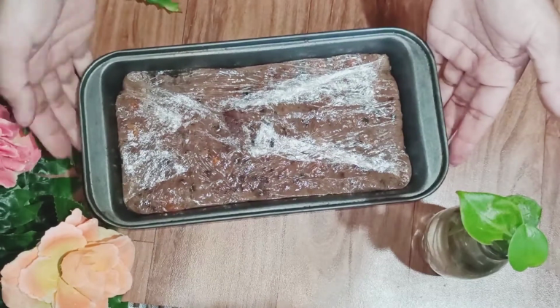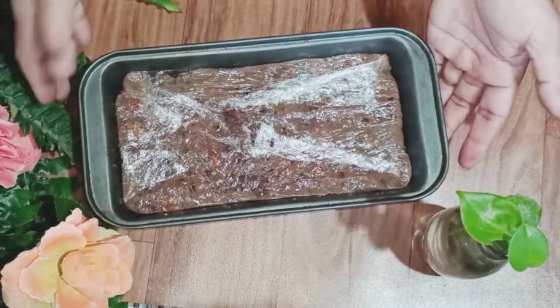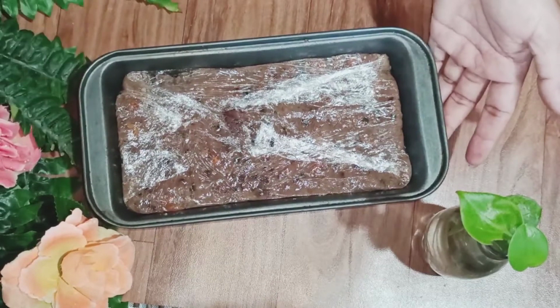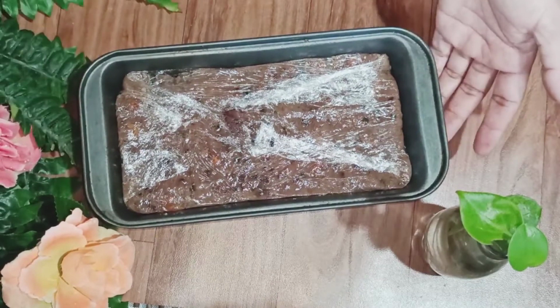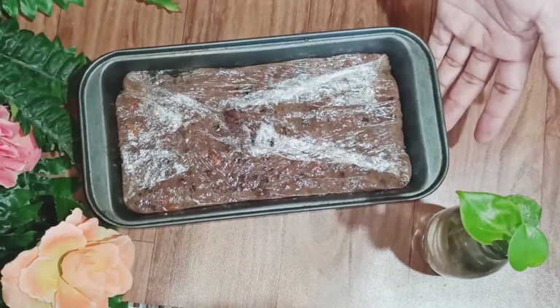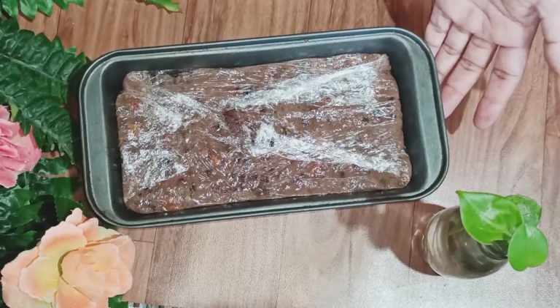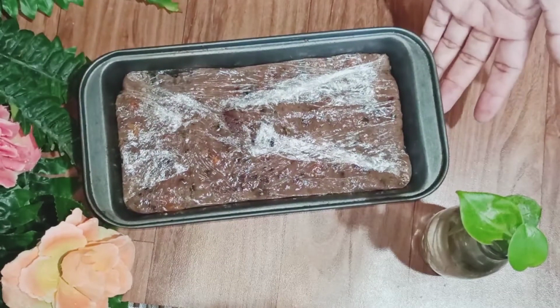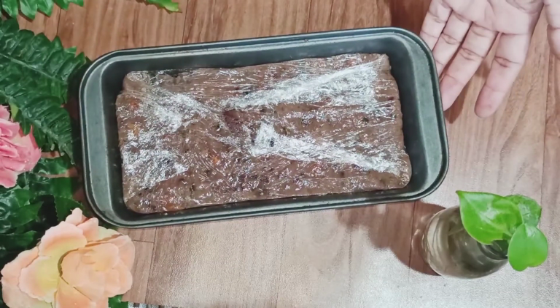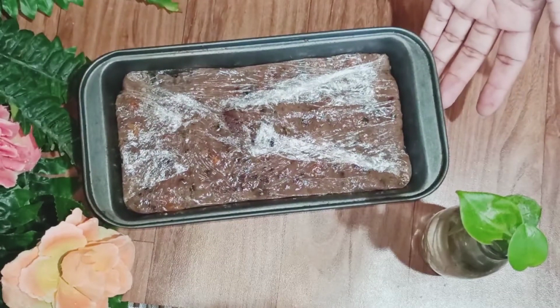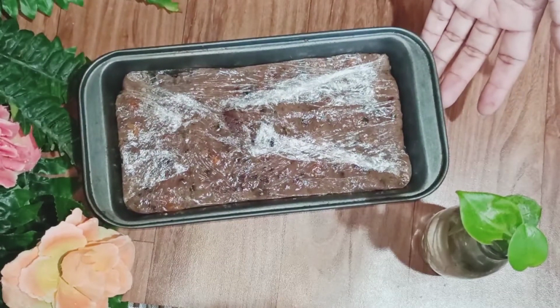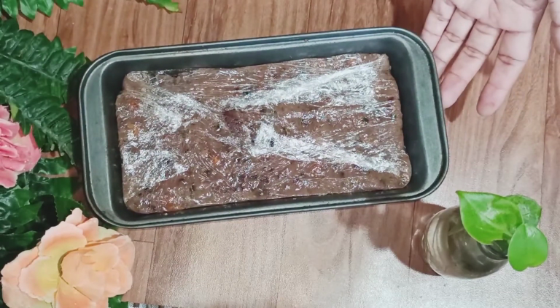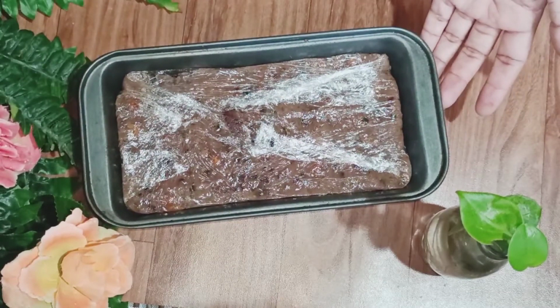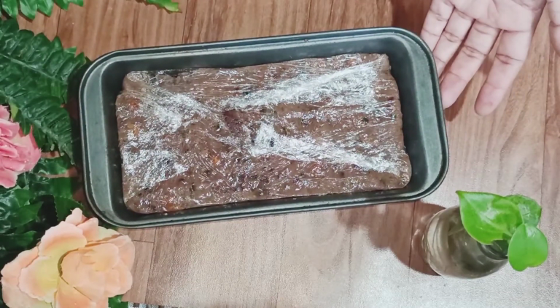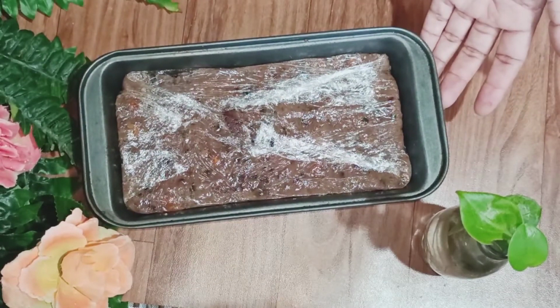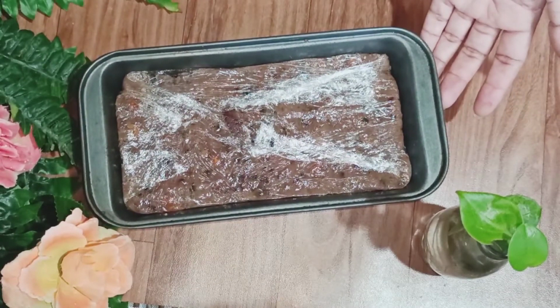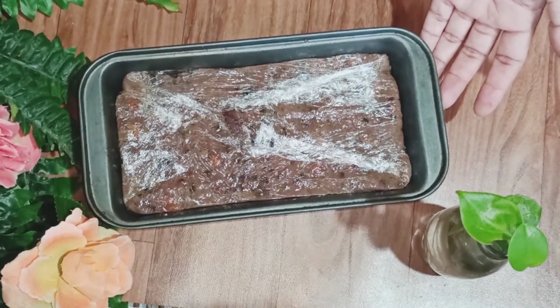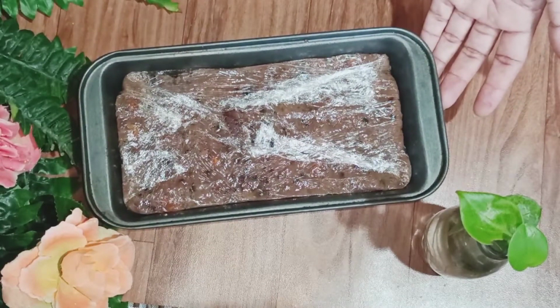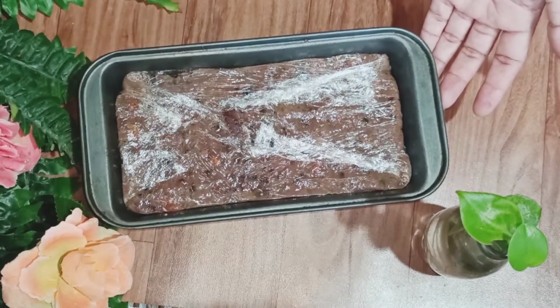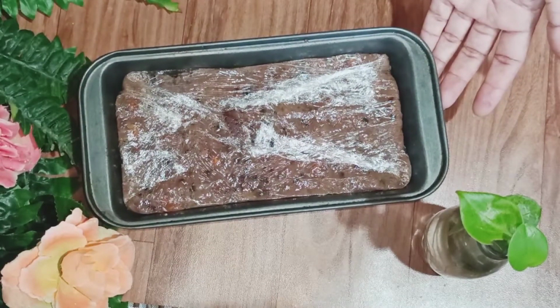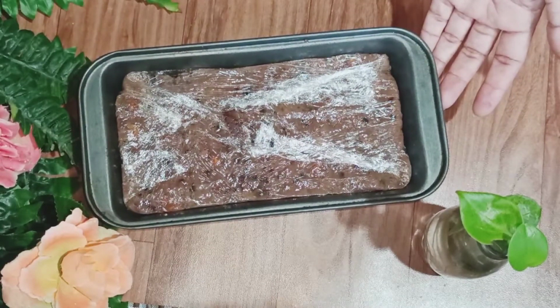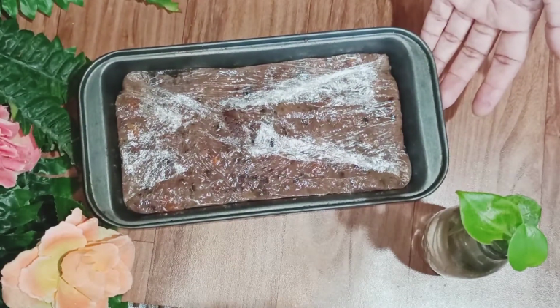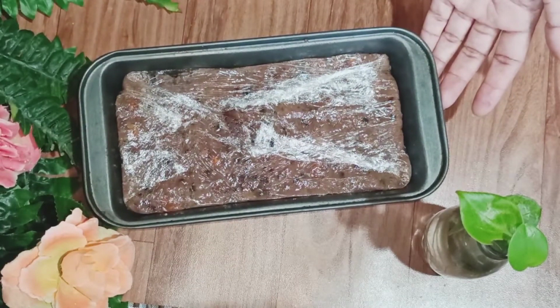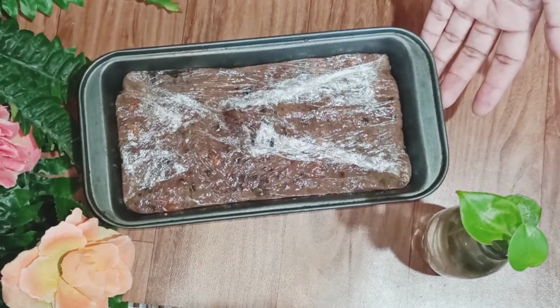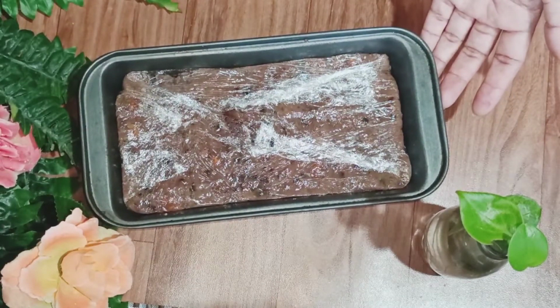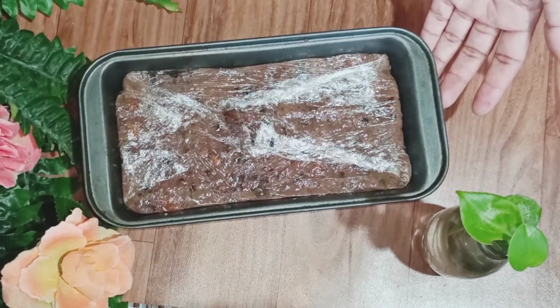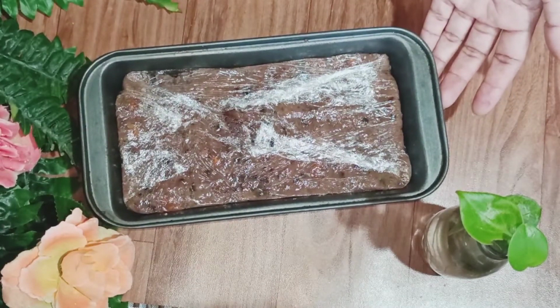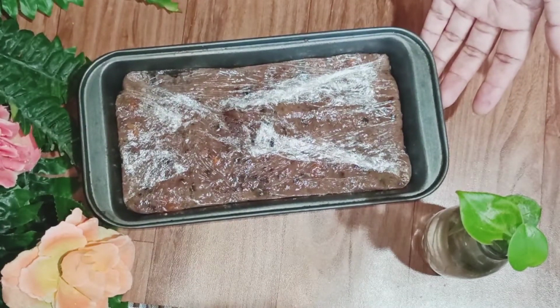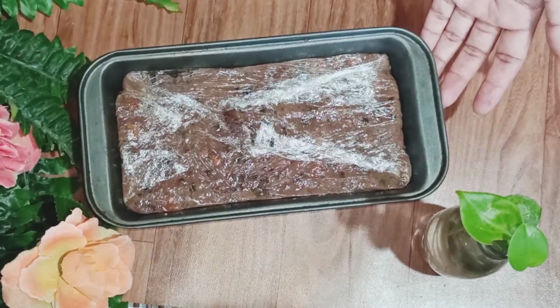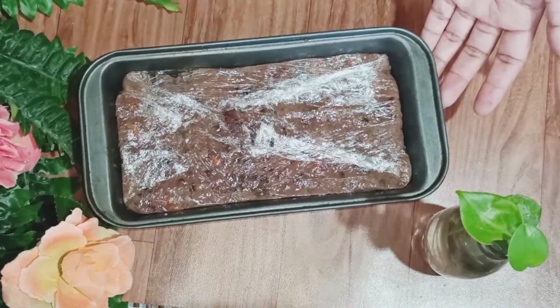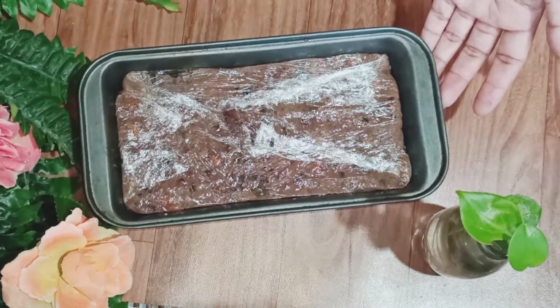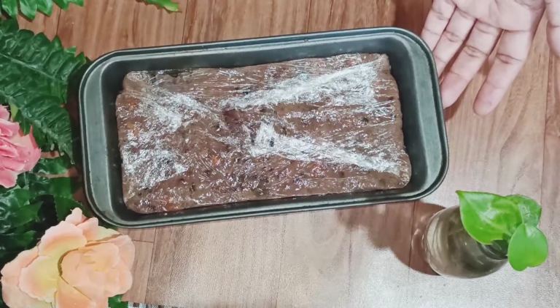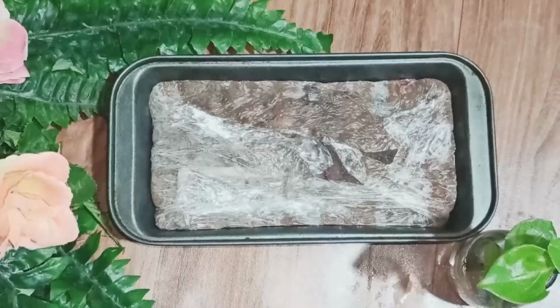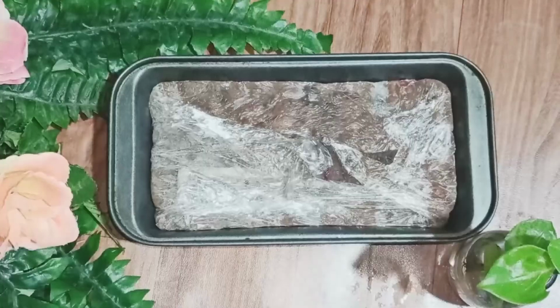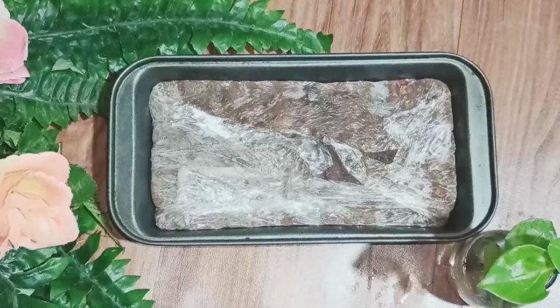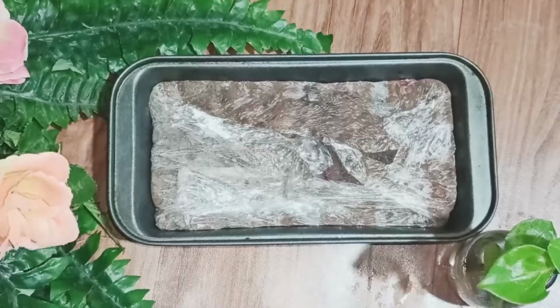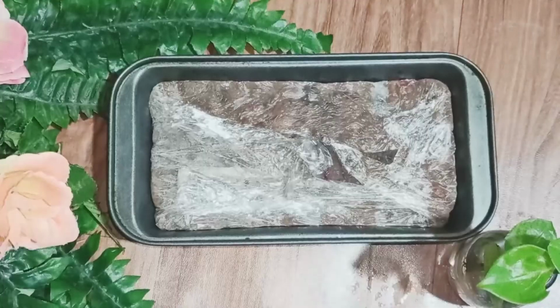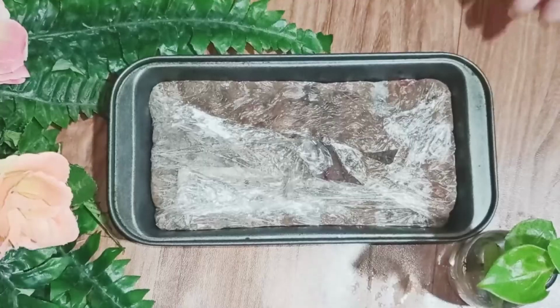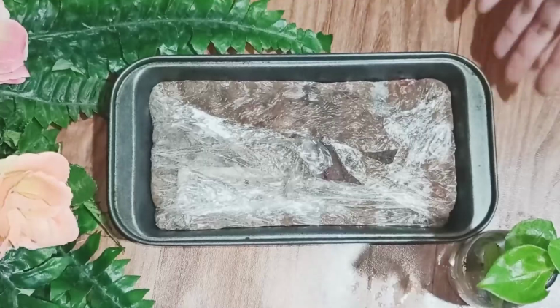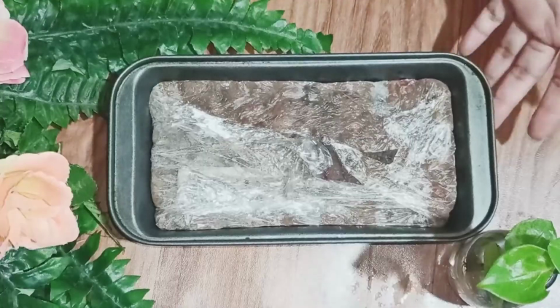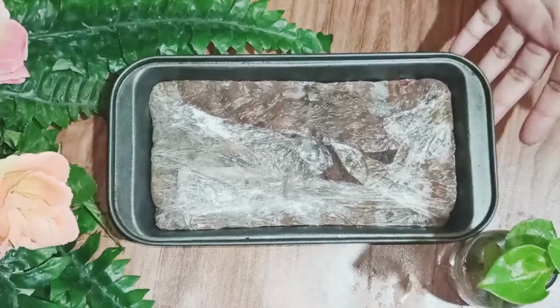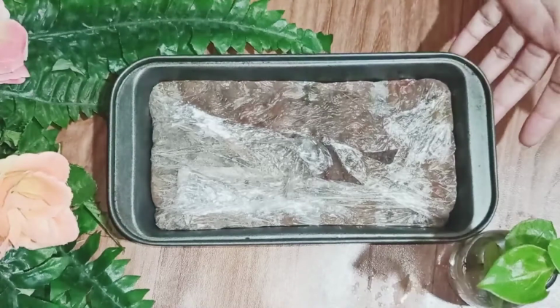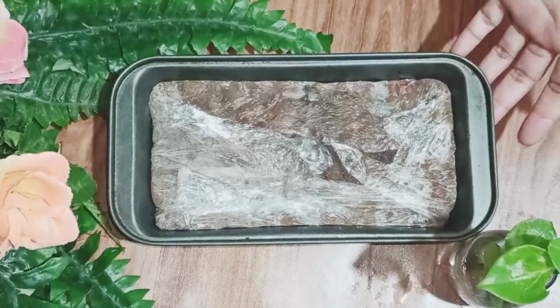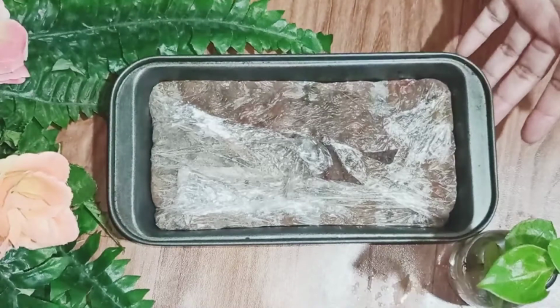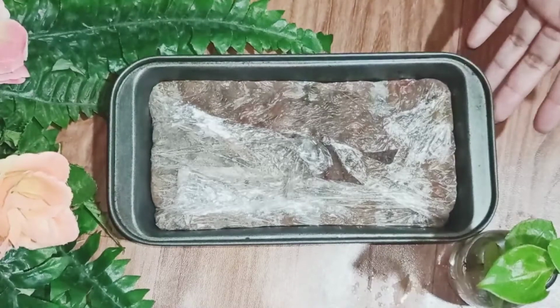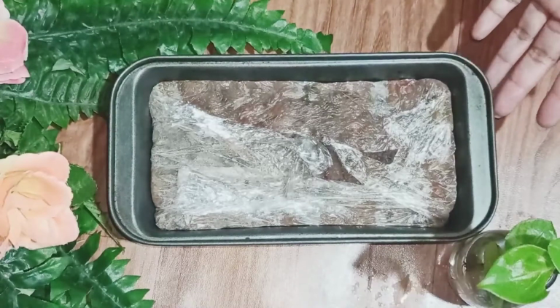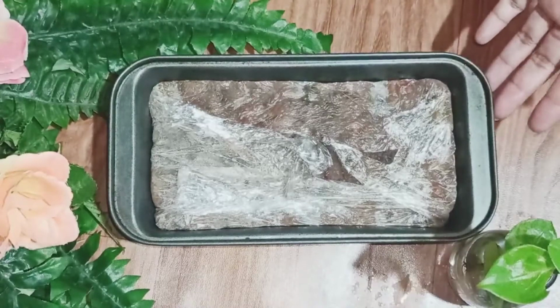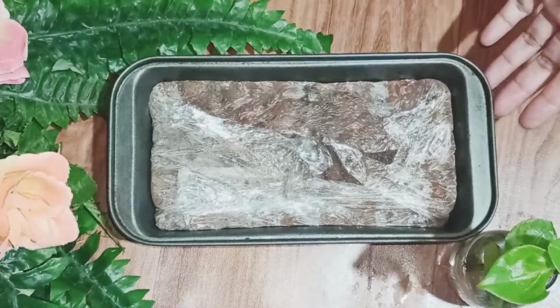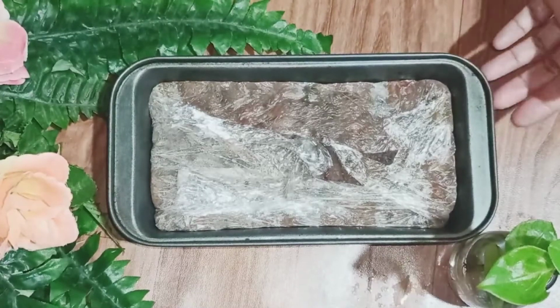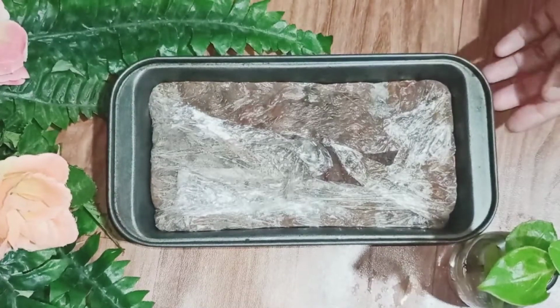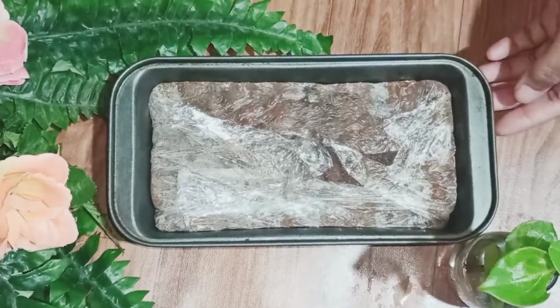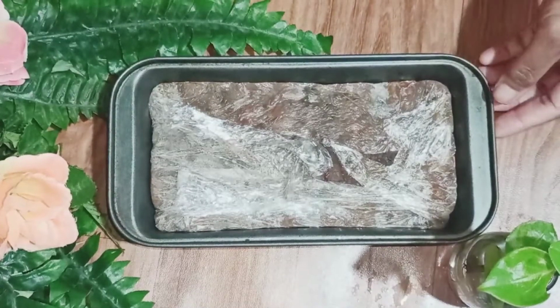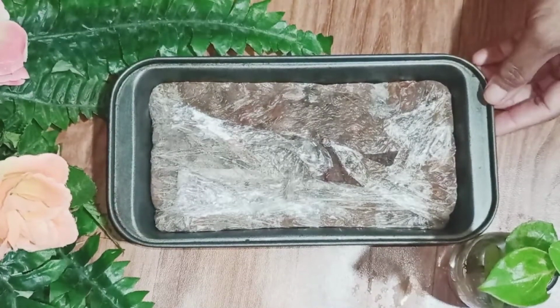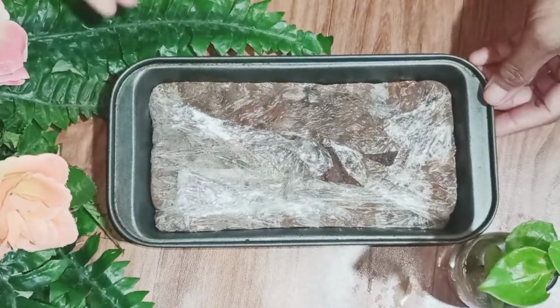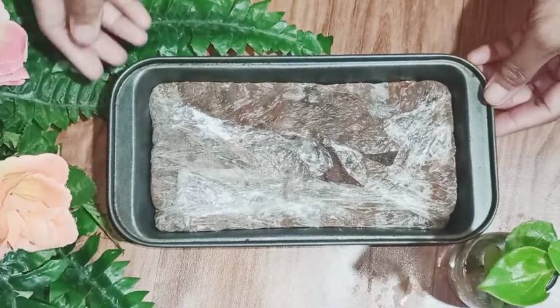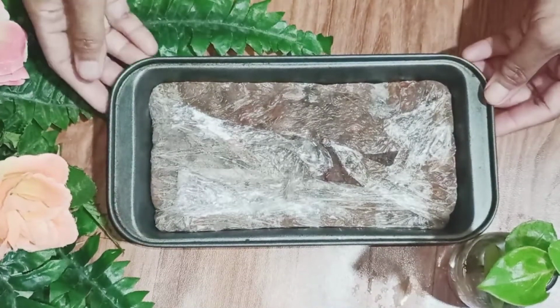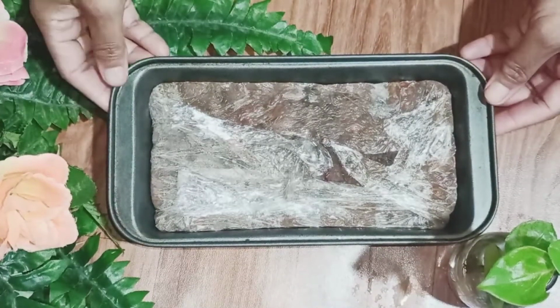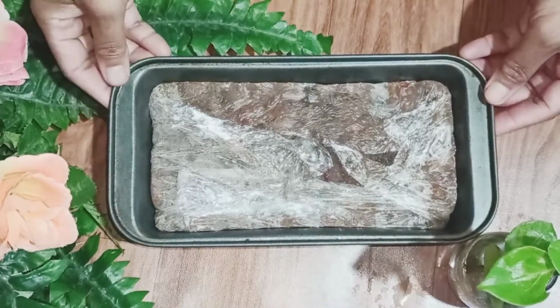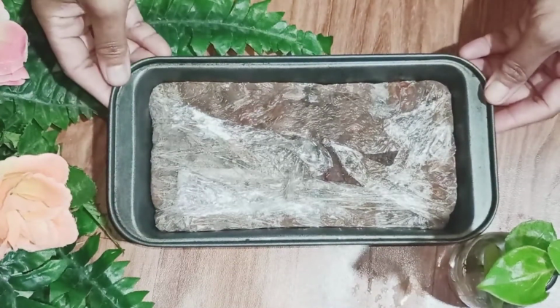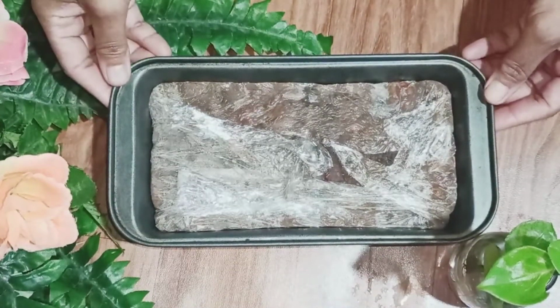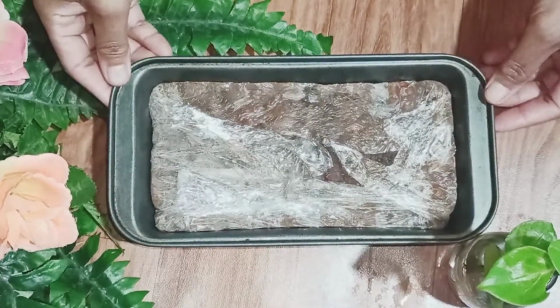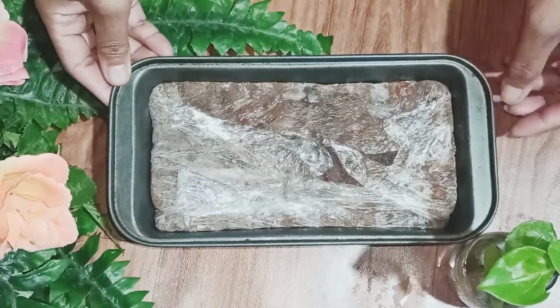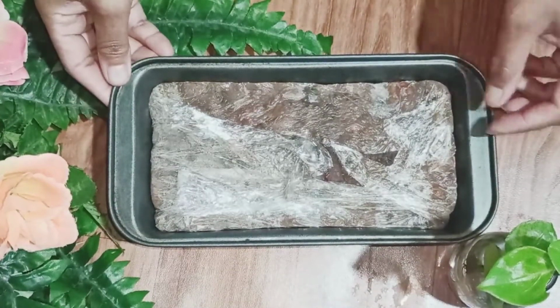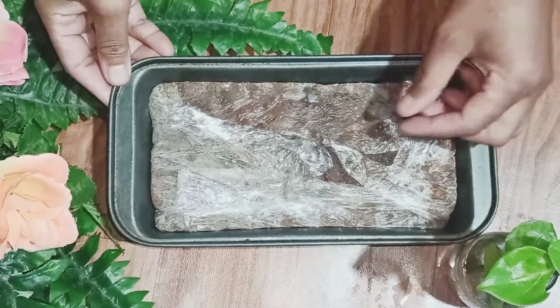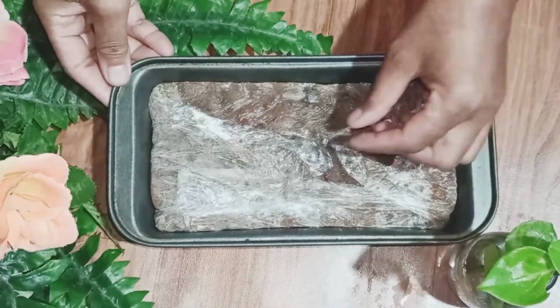In this way I have covered it. I'm going to keep it in the fridge for around 2 to 3 hours, or until it is nicely set.